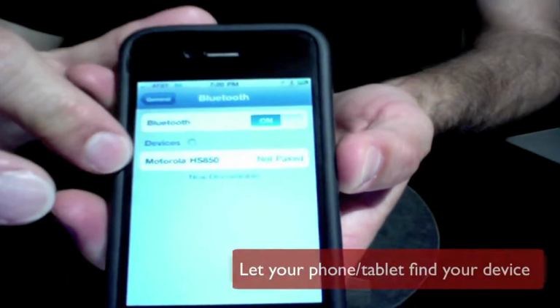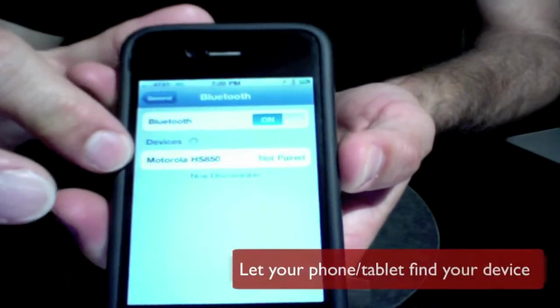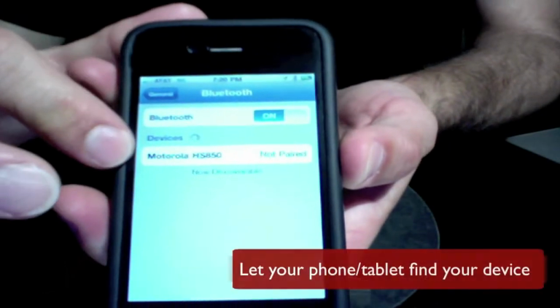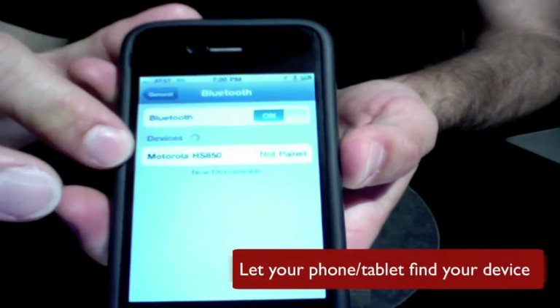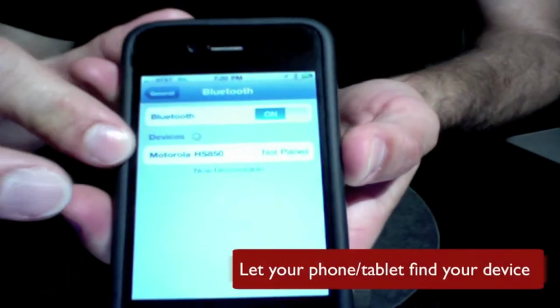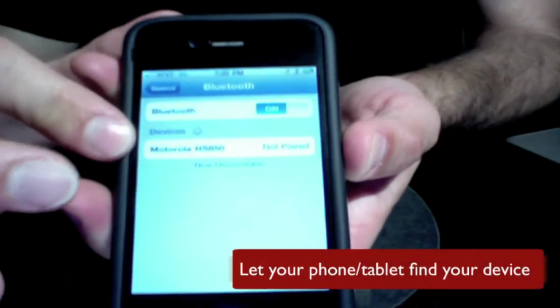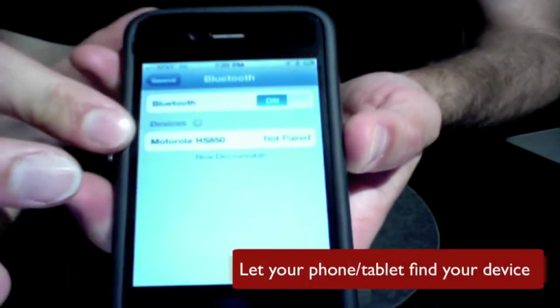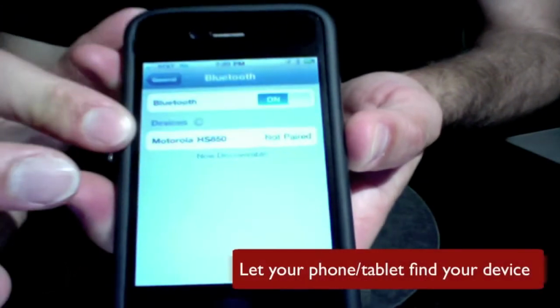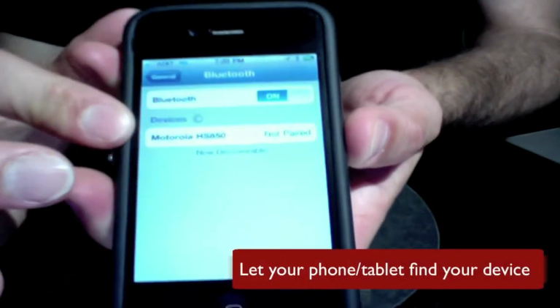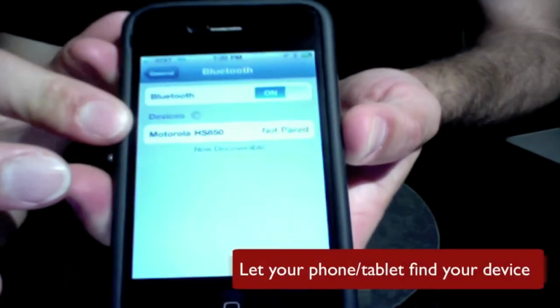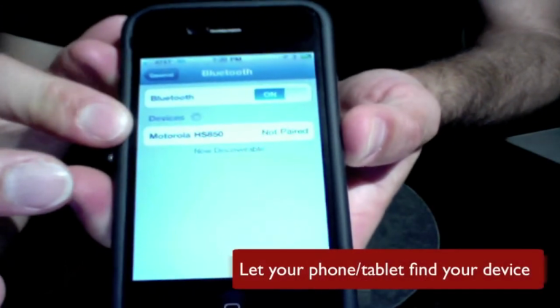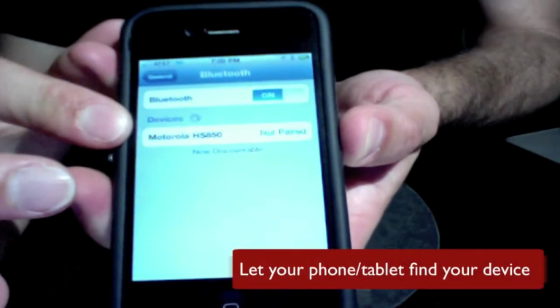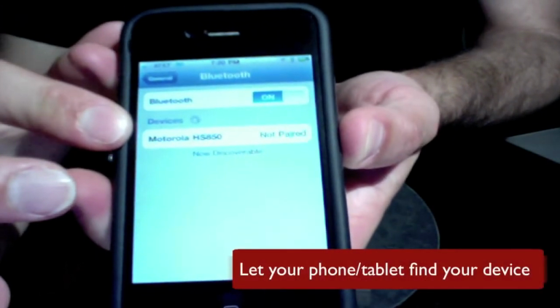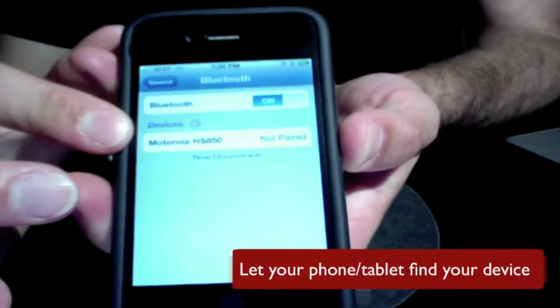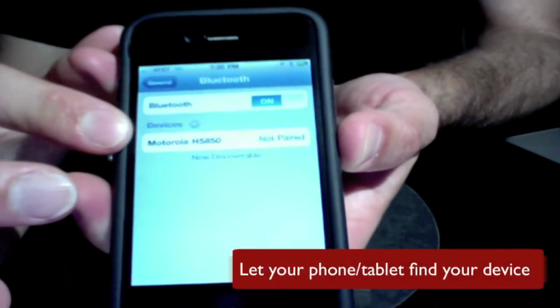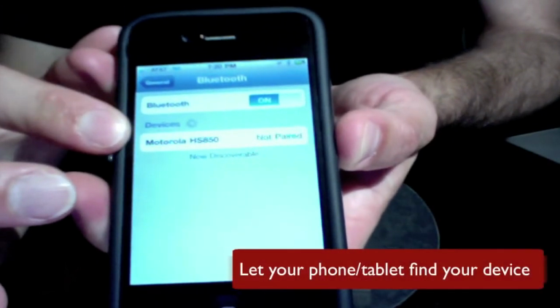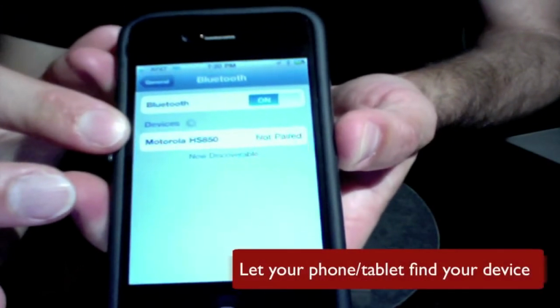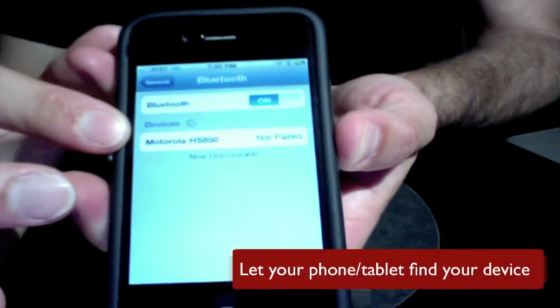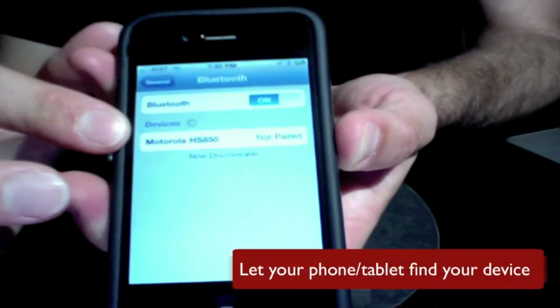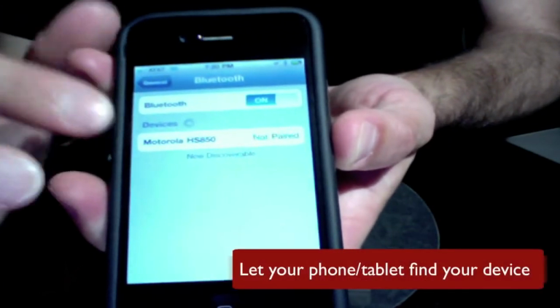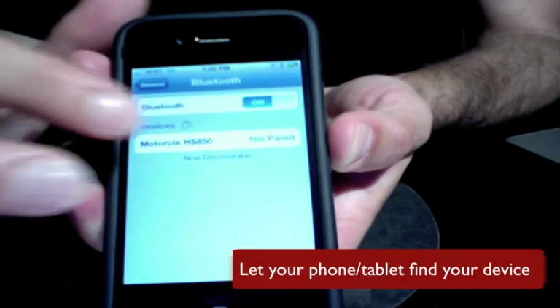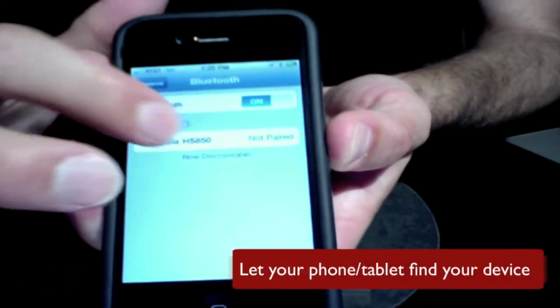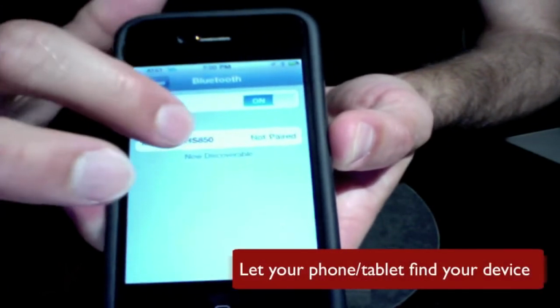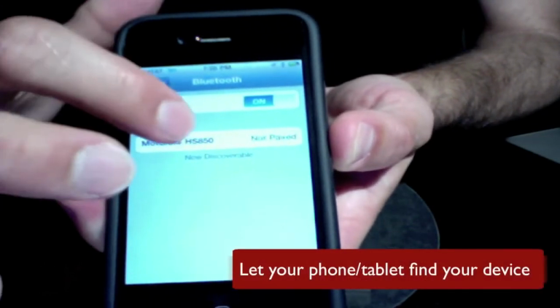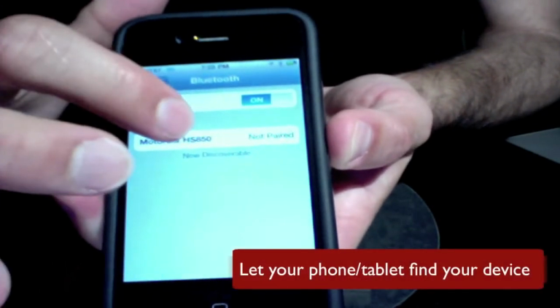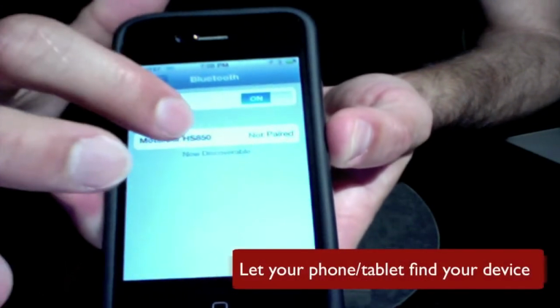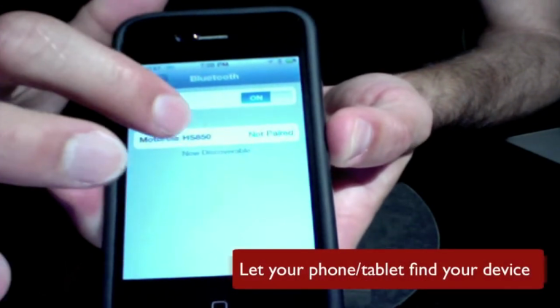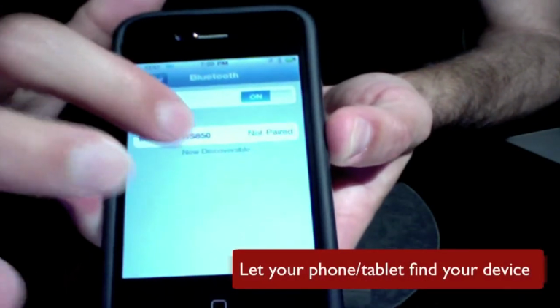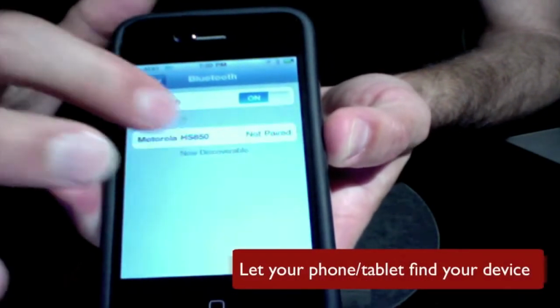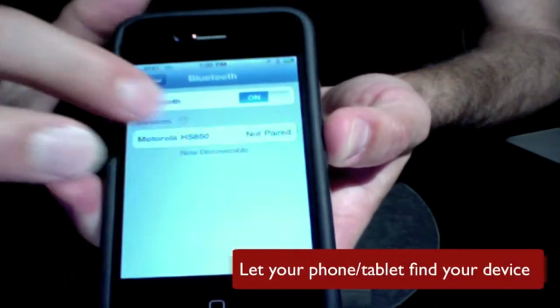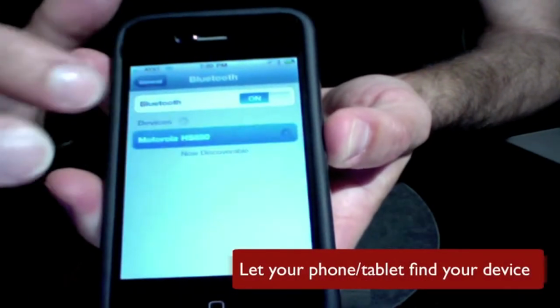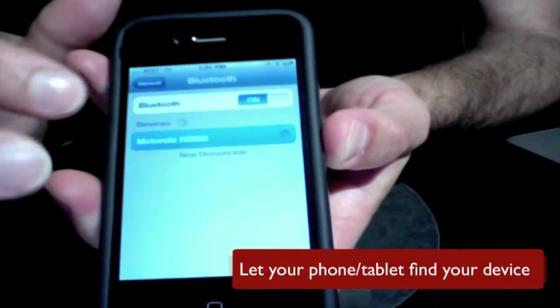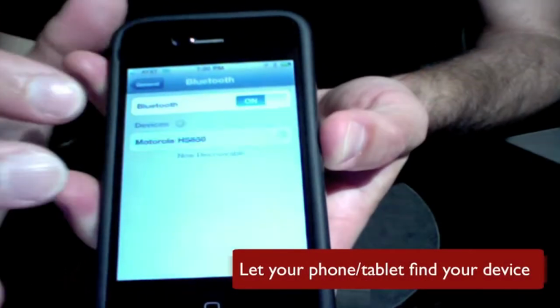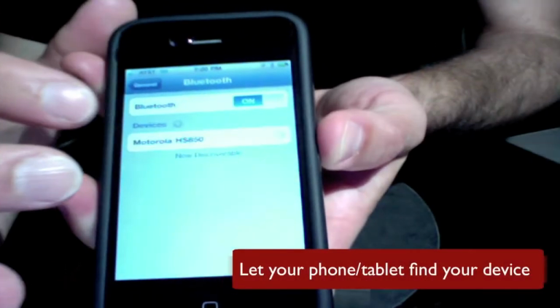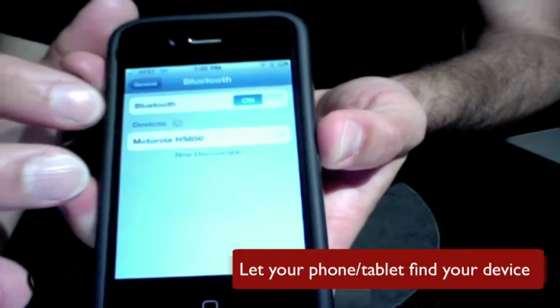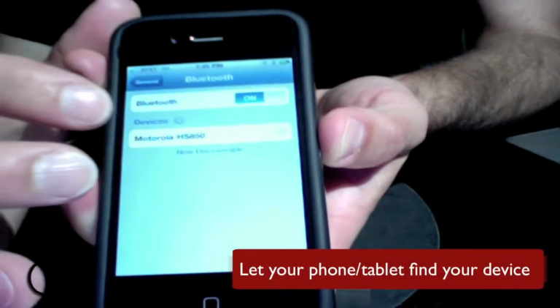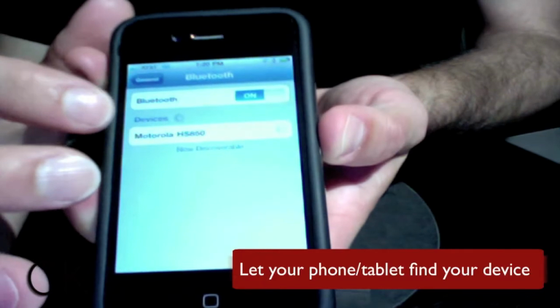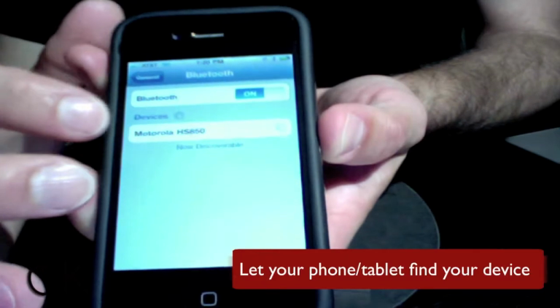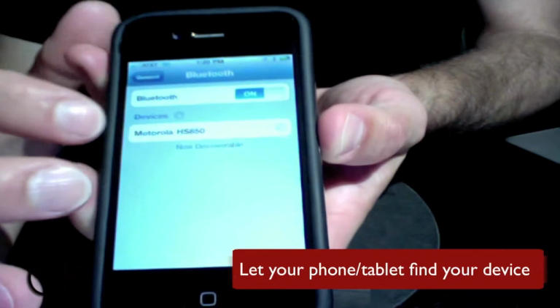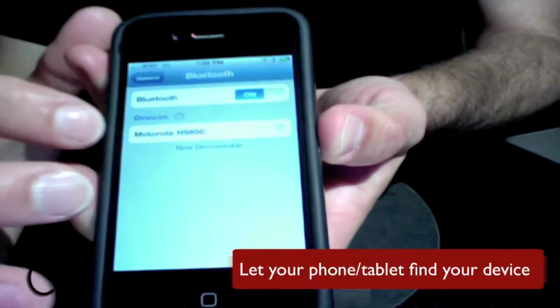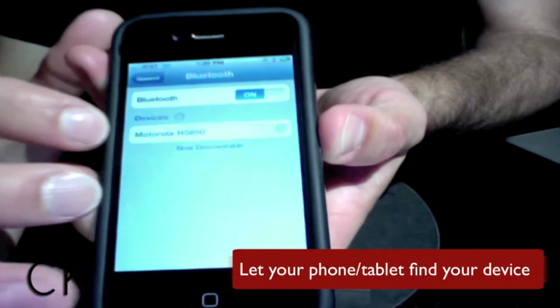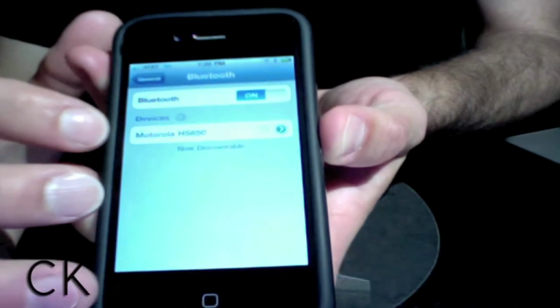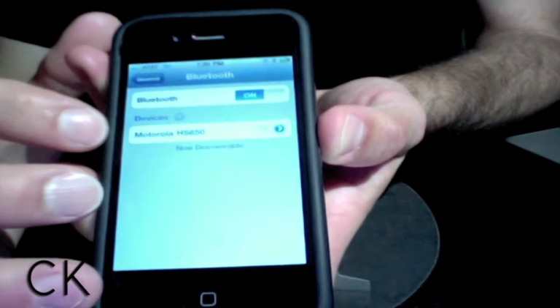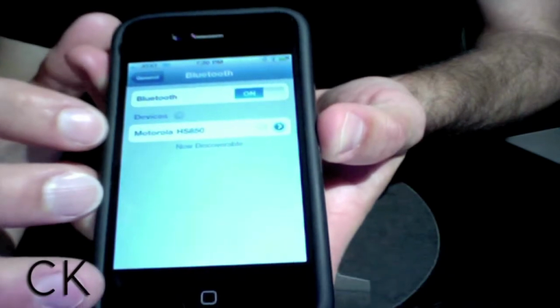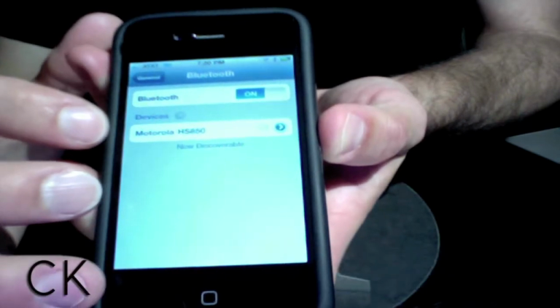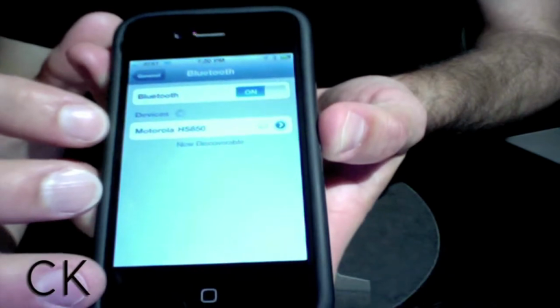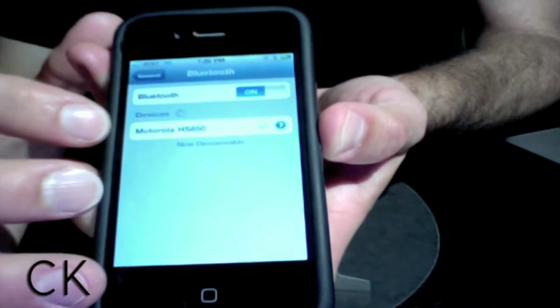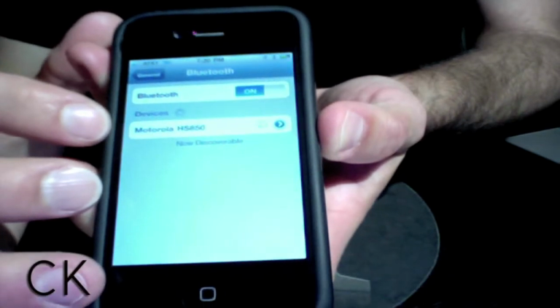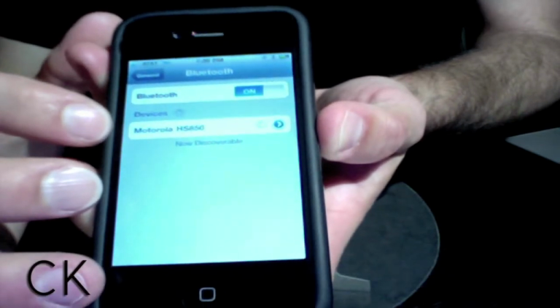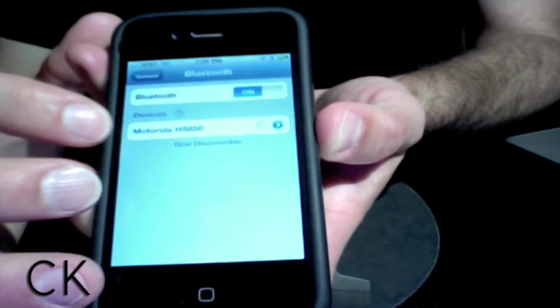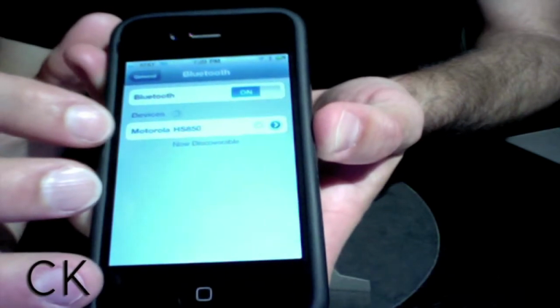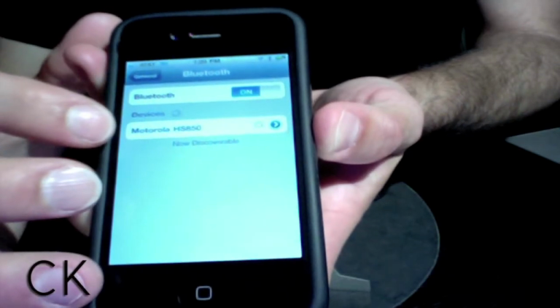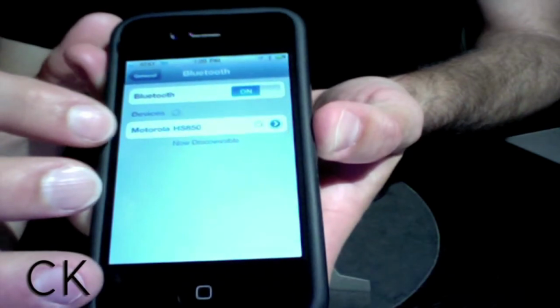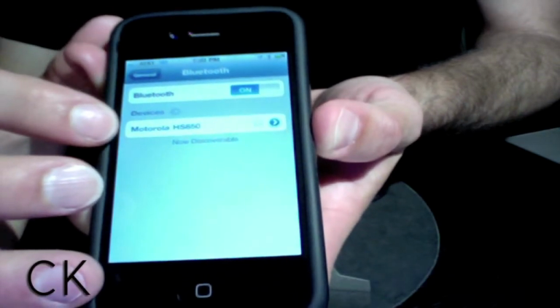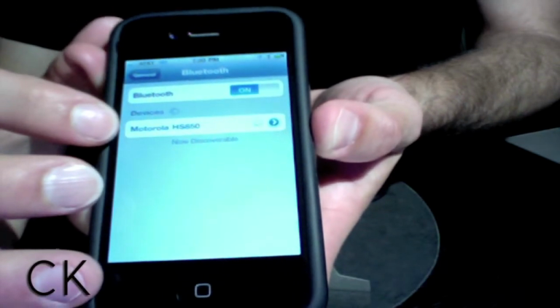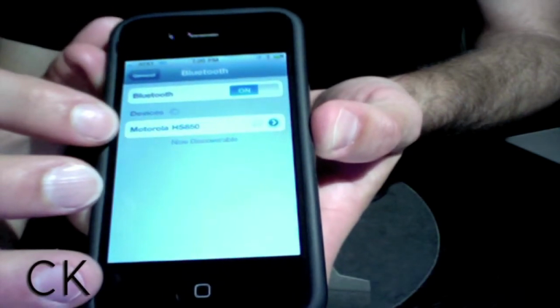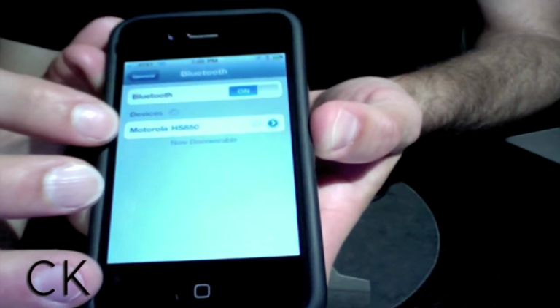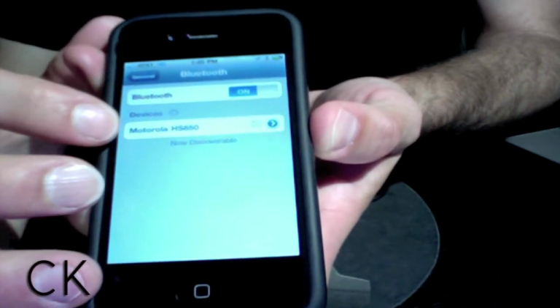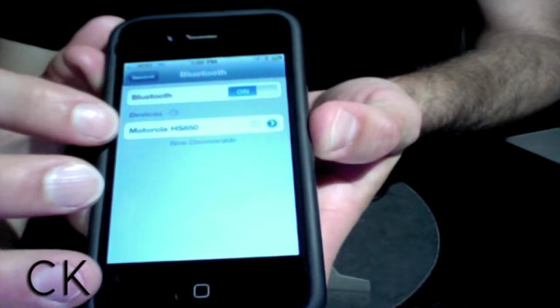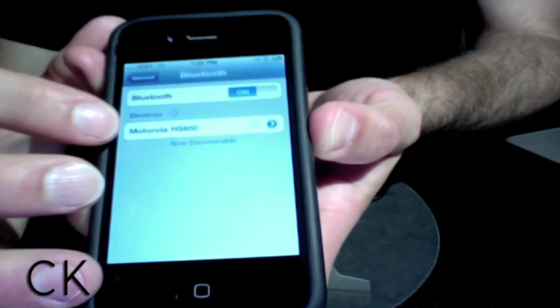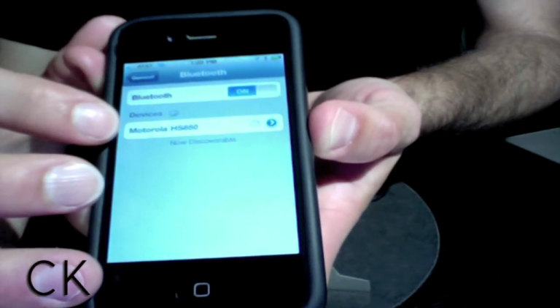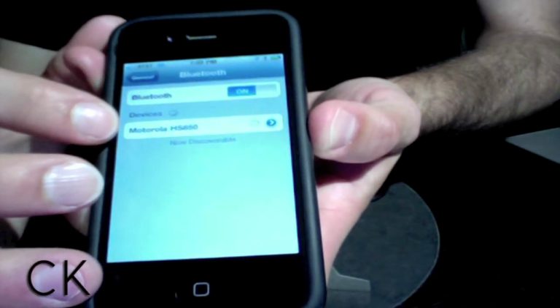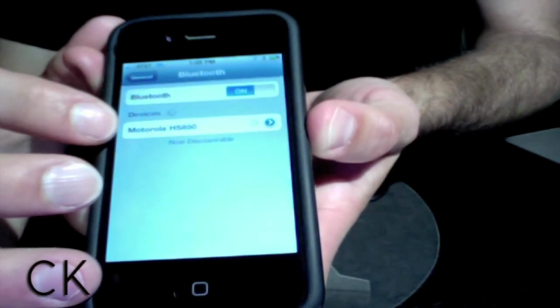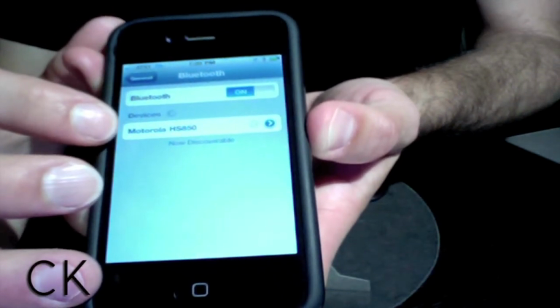As you can see, my phone has picked up this Motorola device. To pair the two, simply tap on the device.